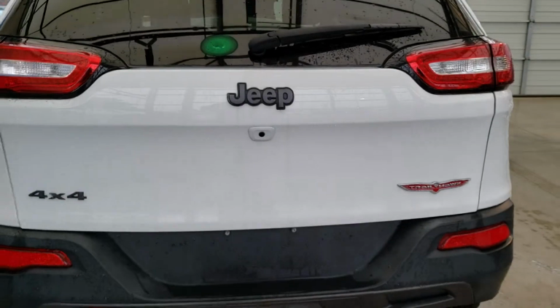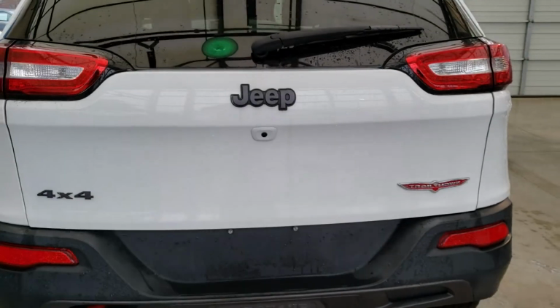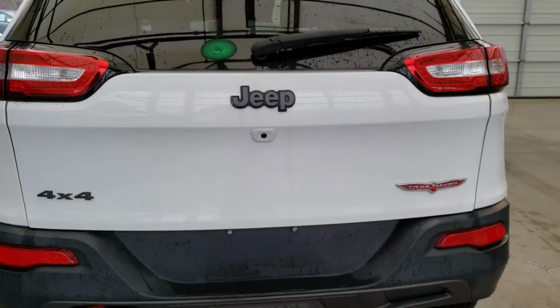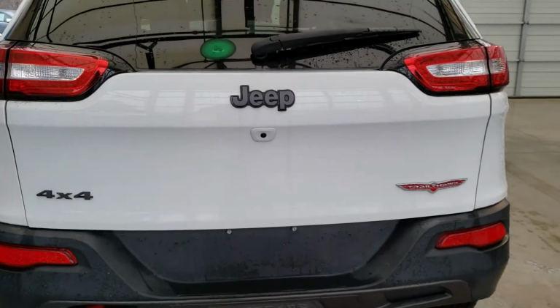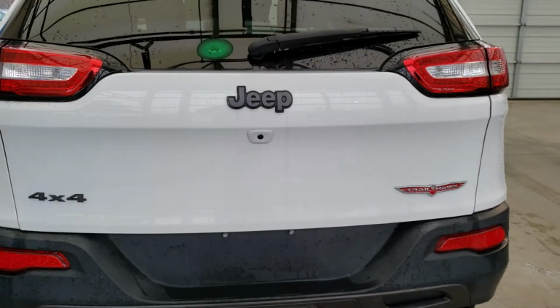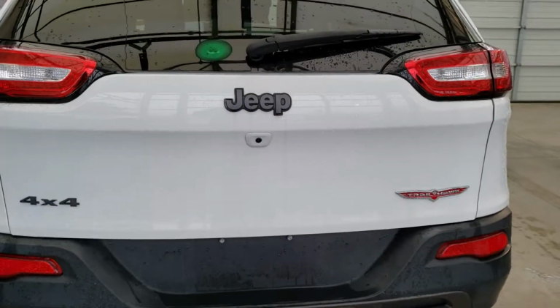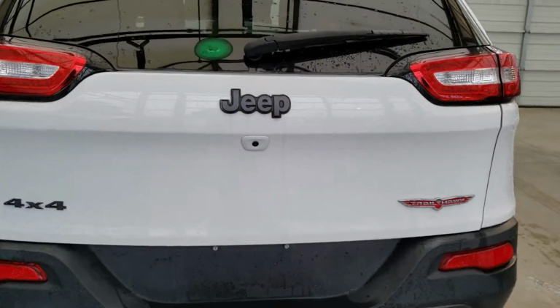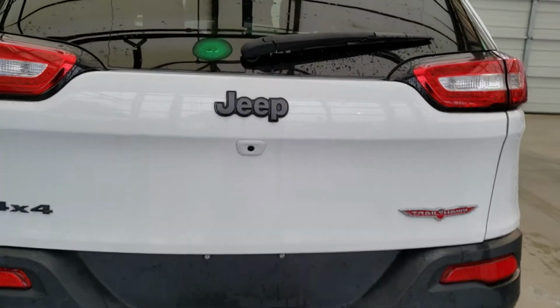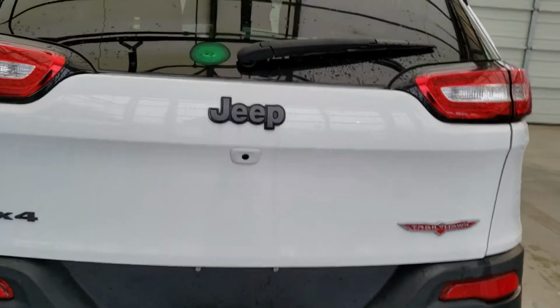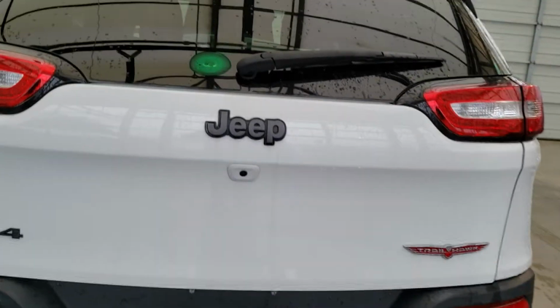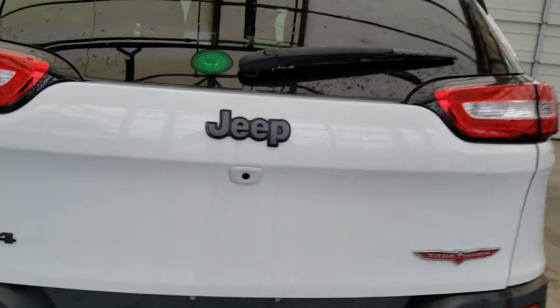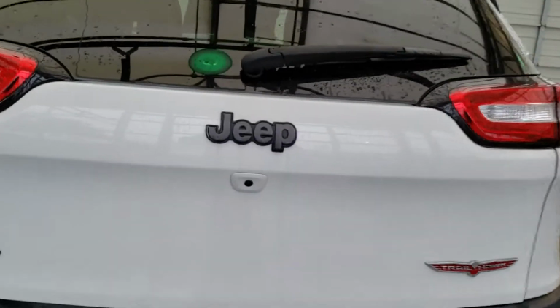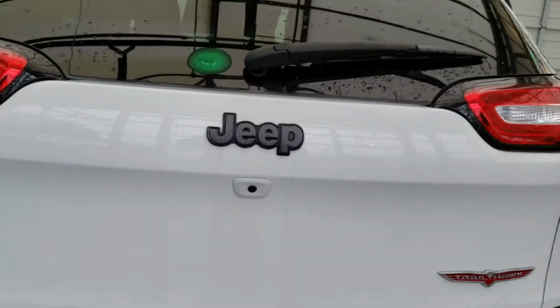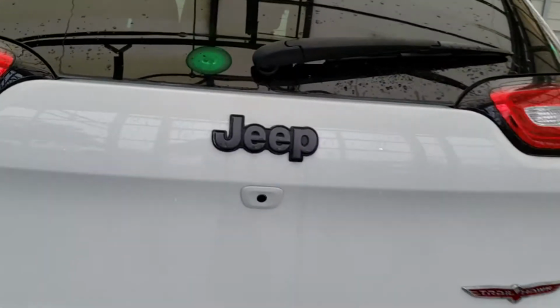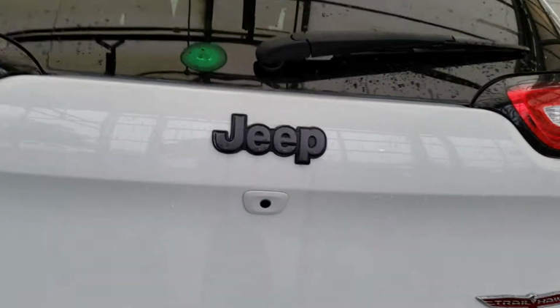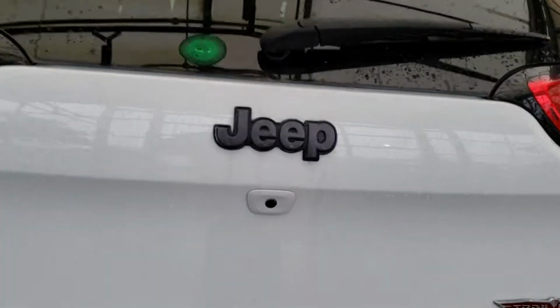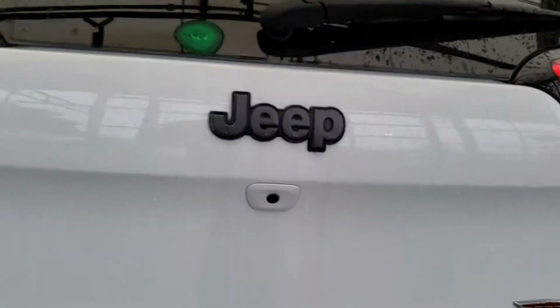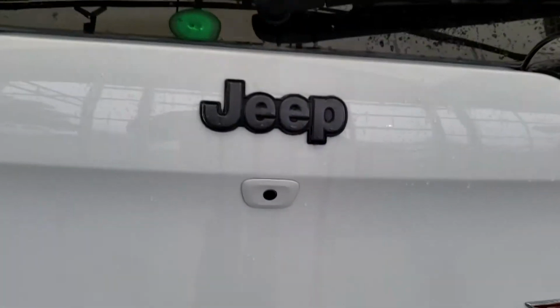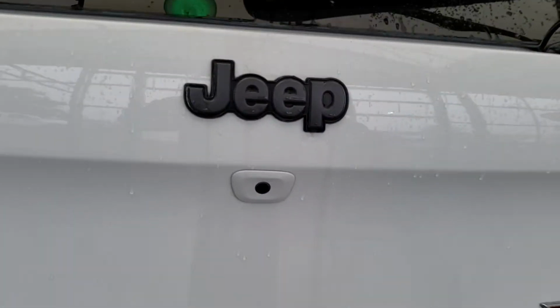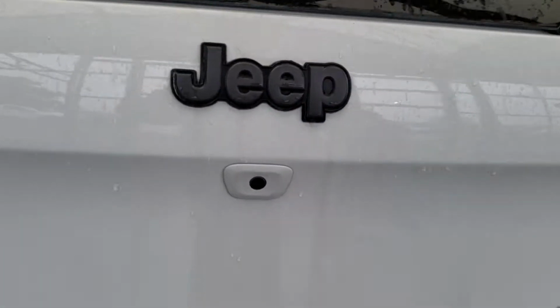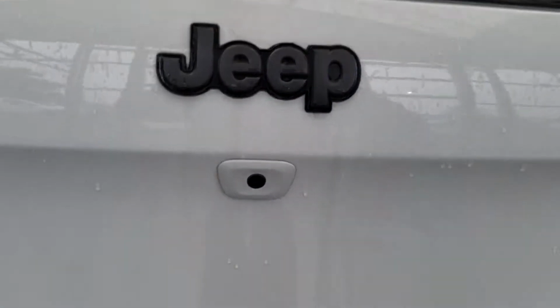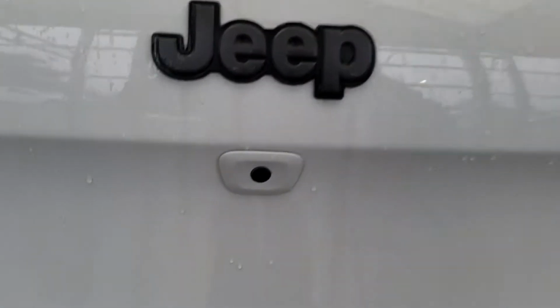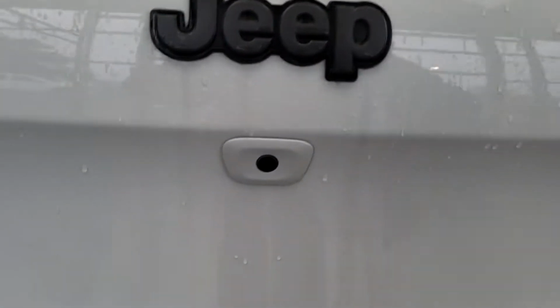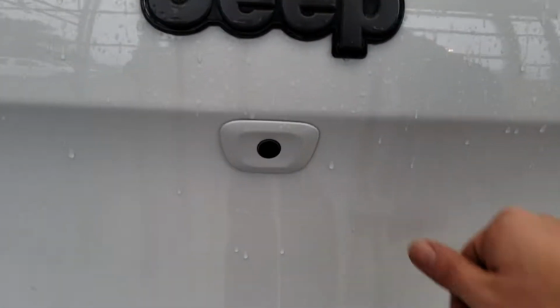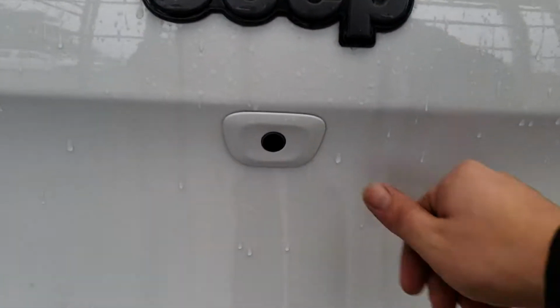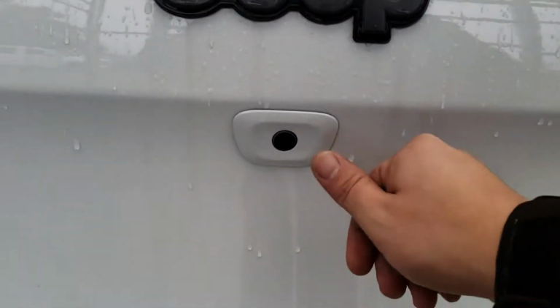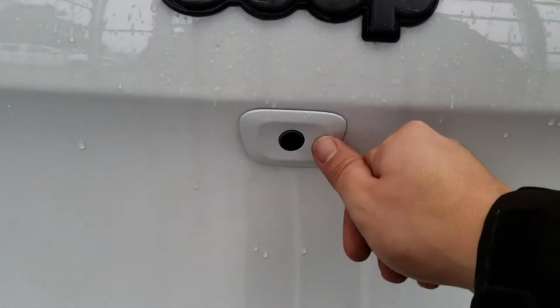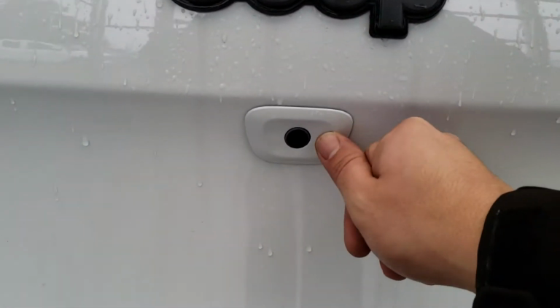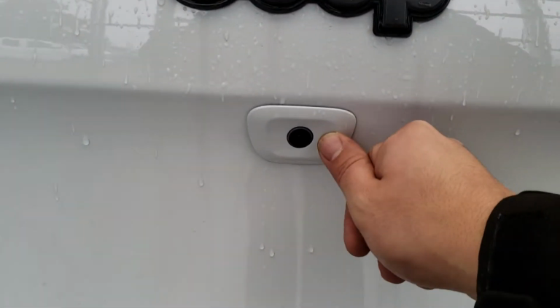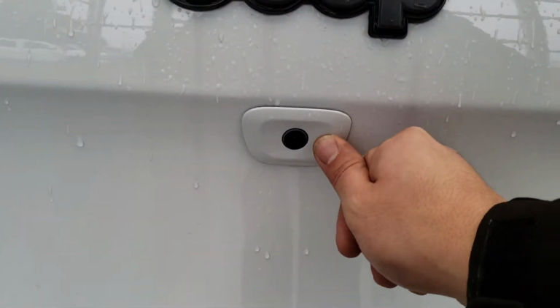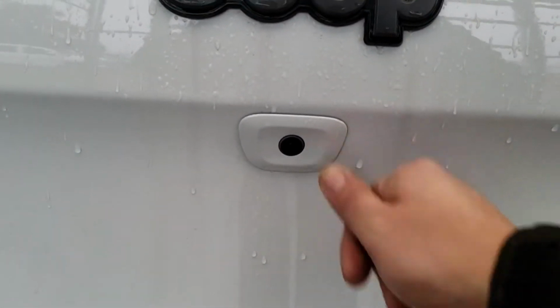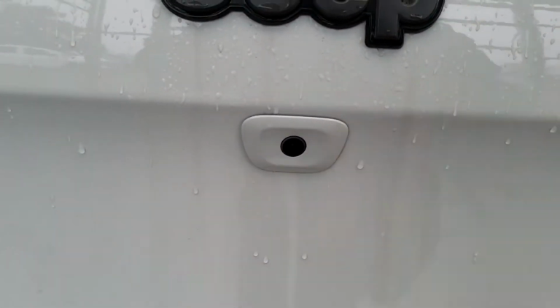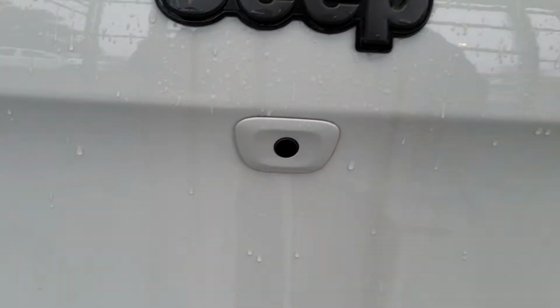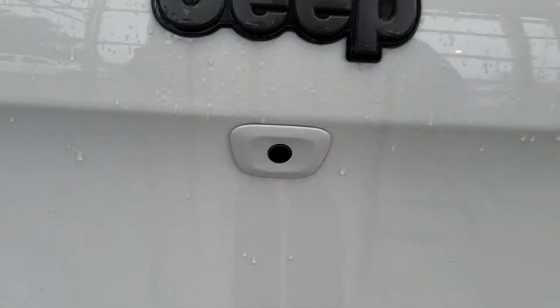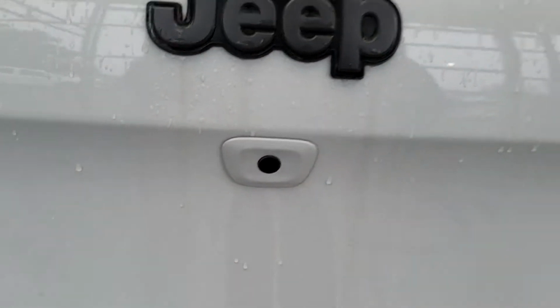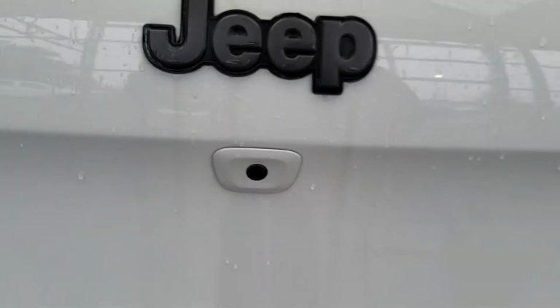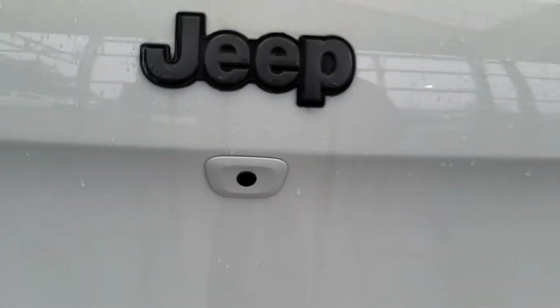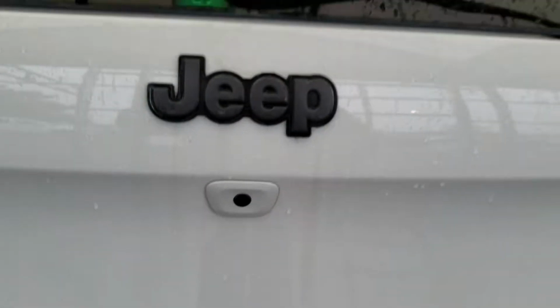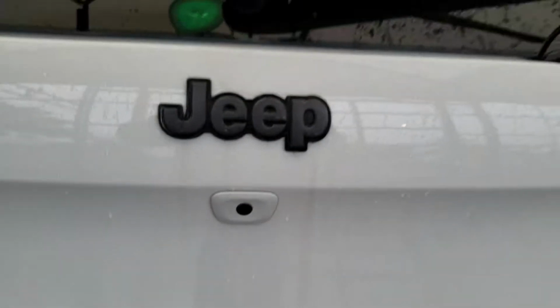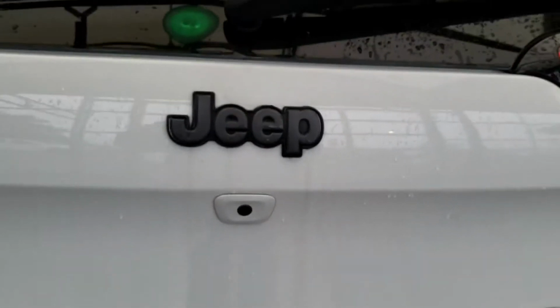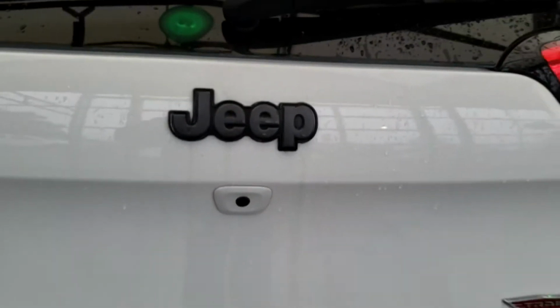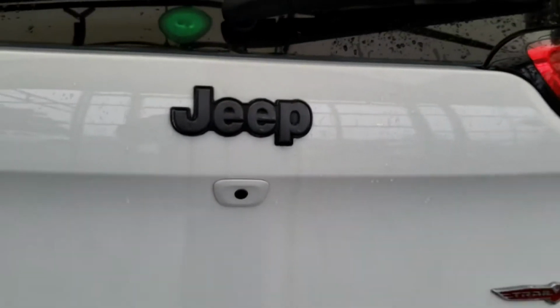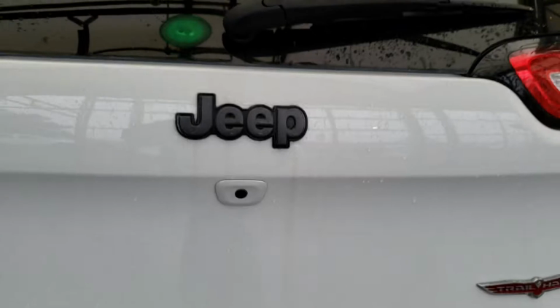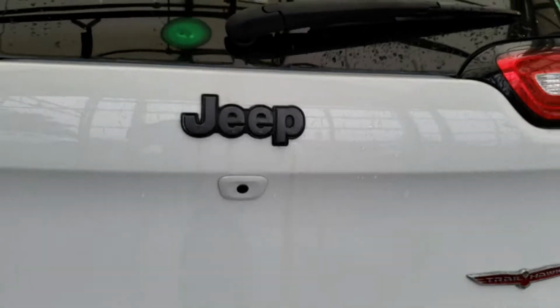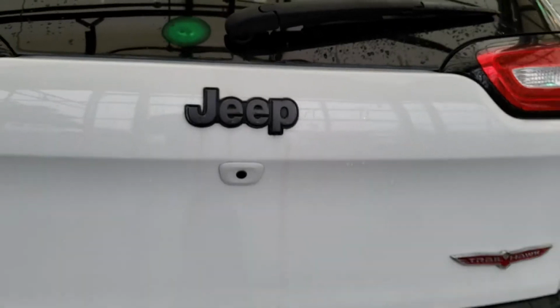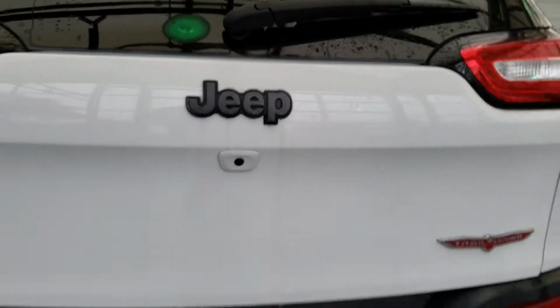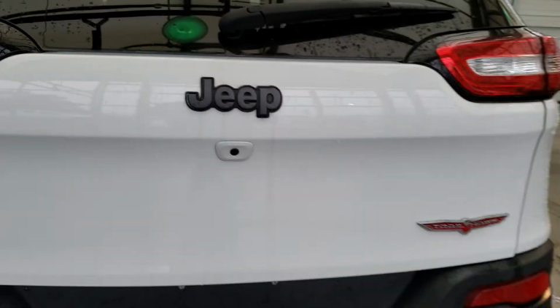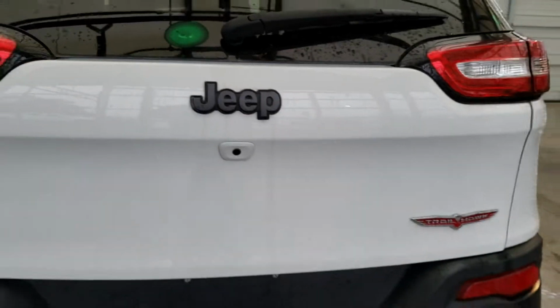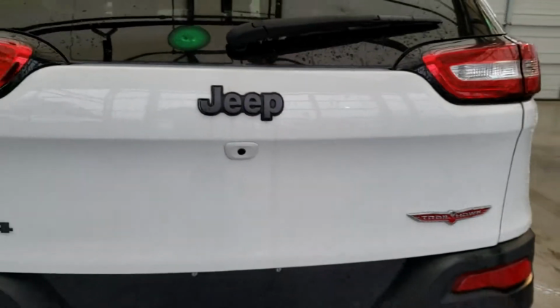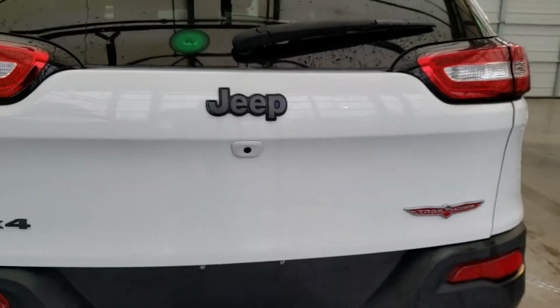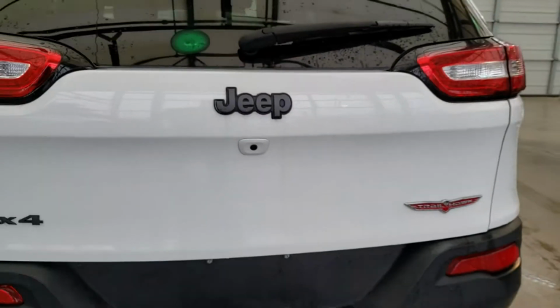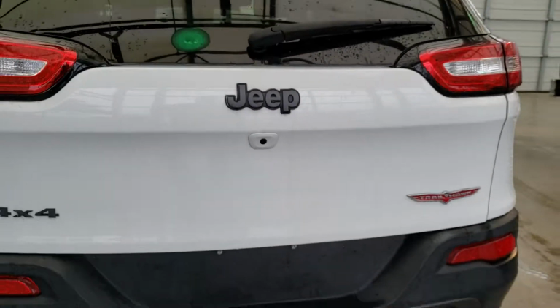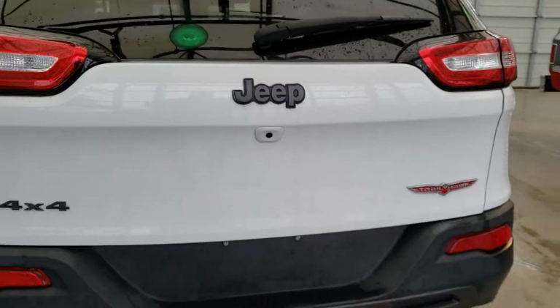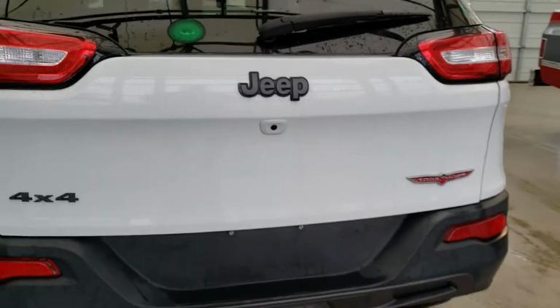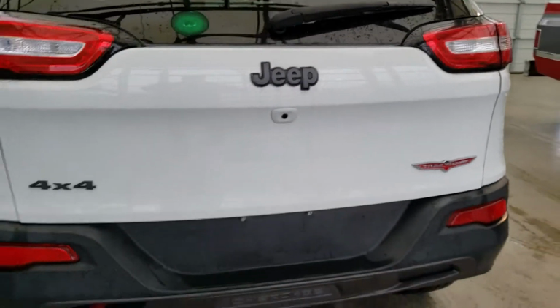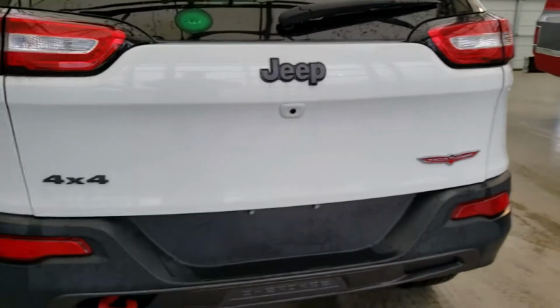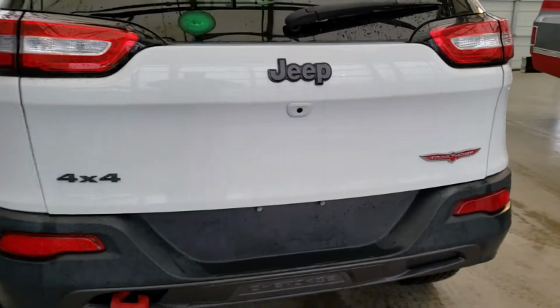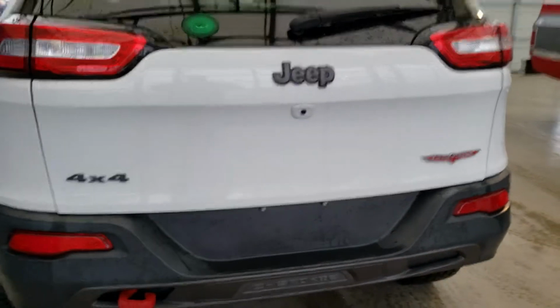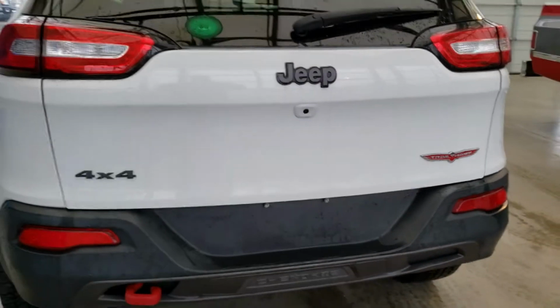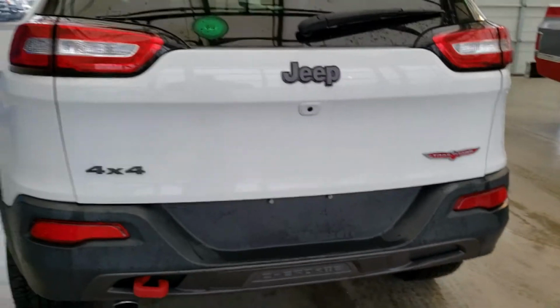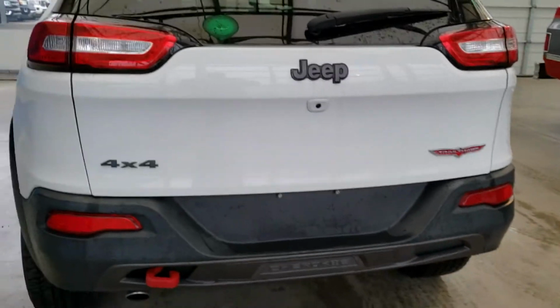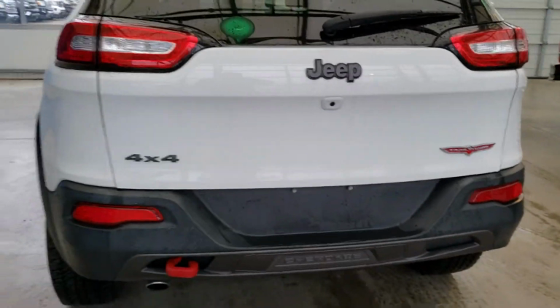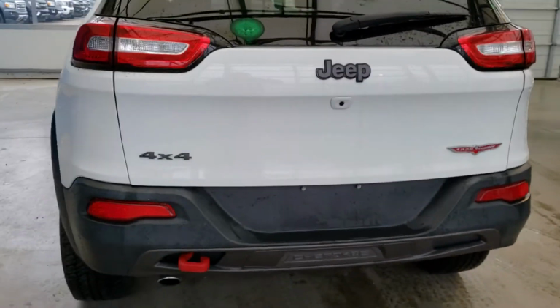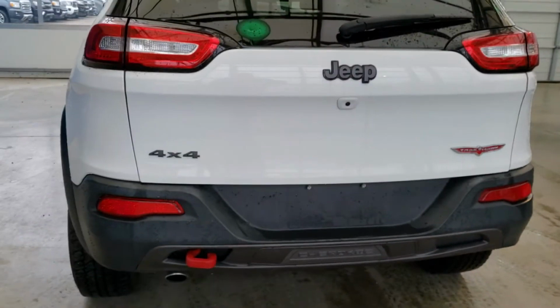If you take a look down over there you can see that the vehicle does come equipped with a backup camera. A great safety feature to have there.